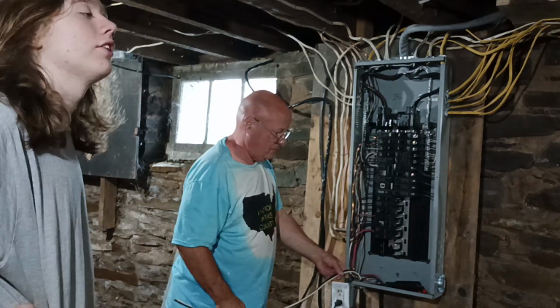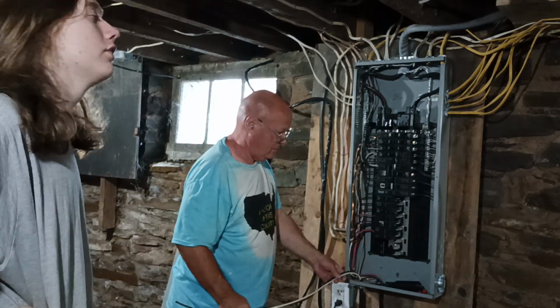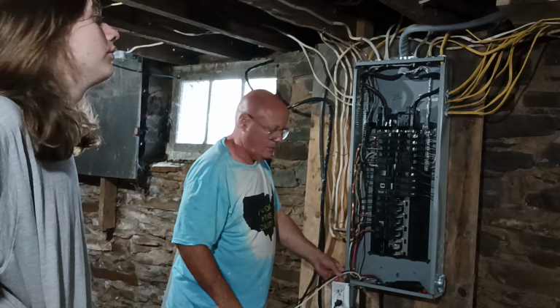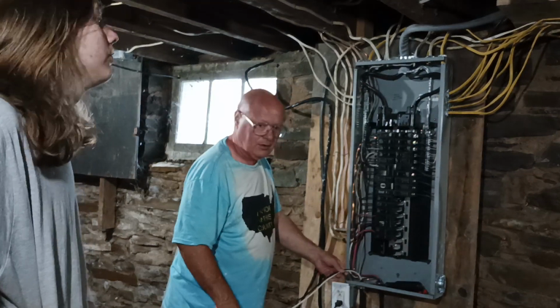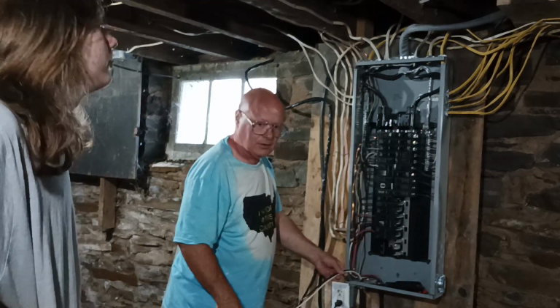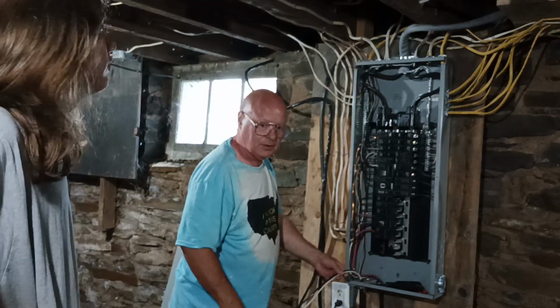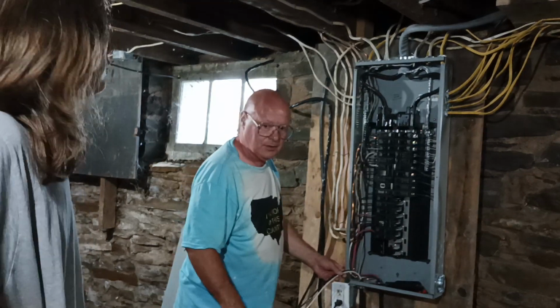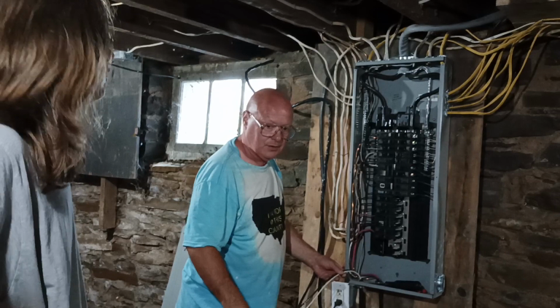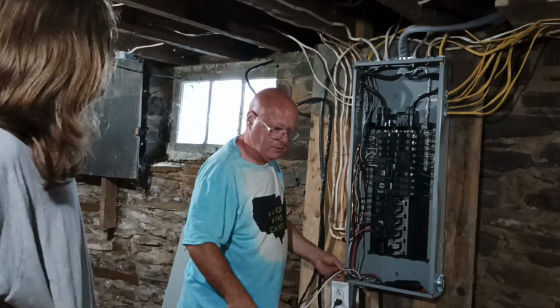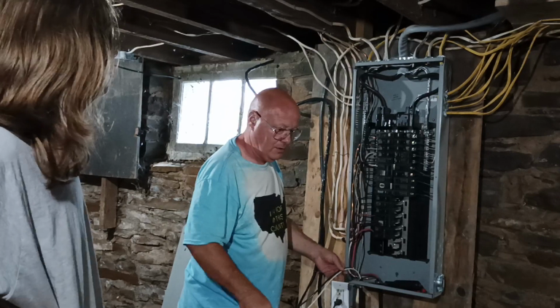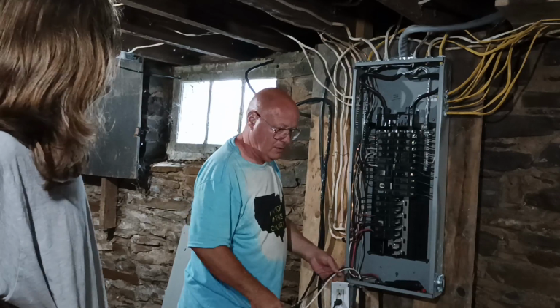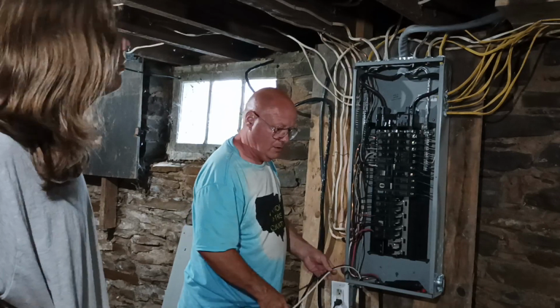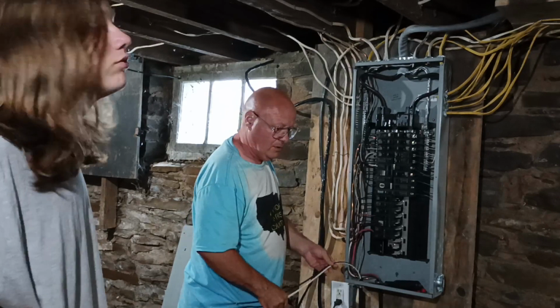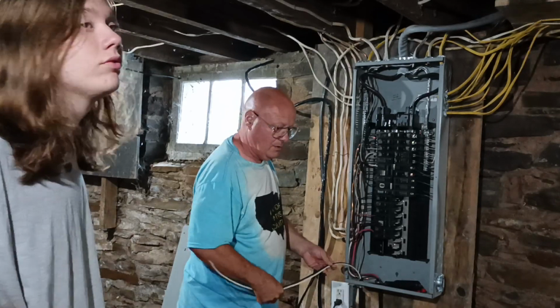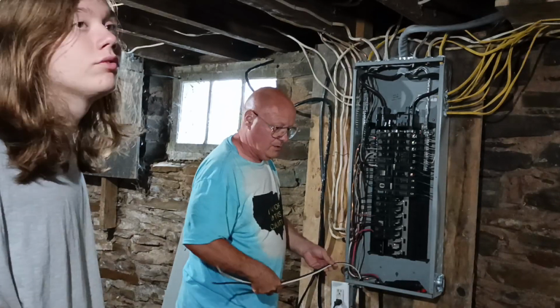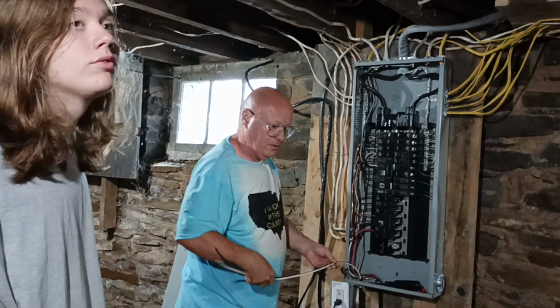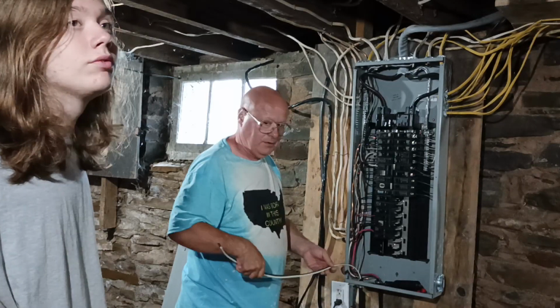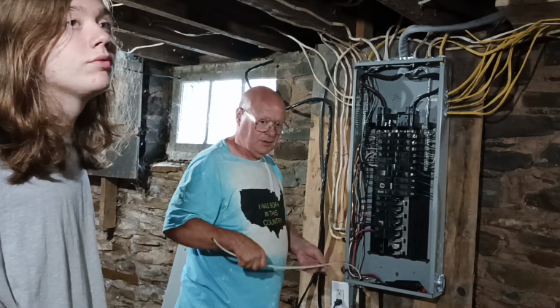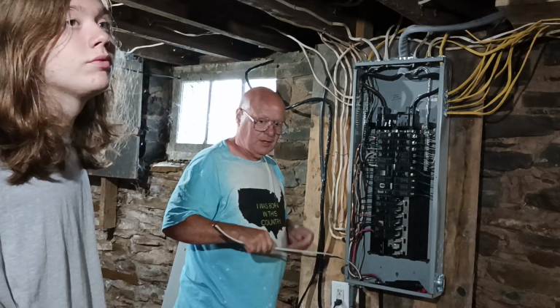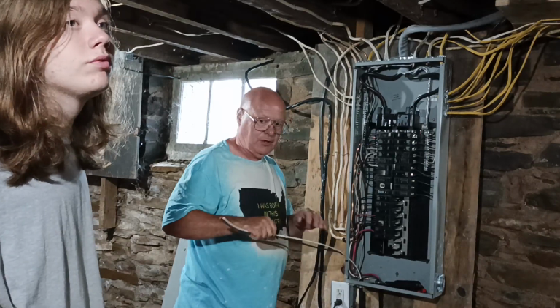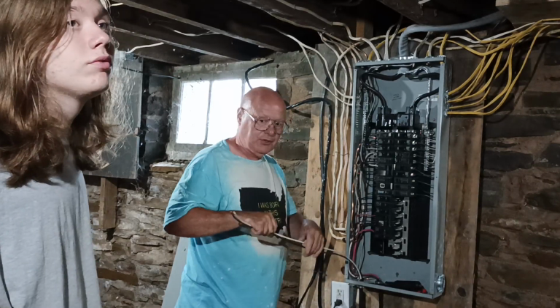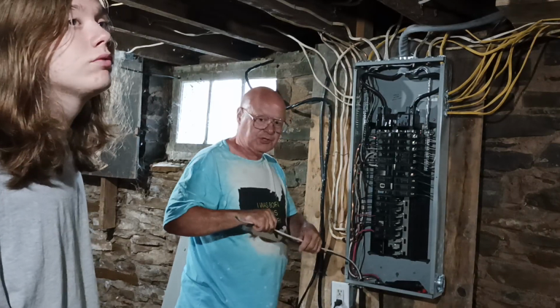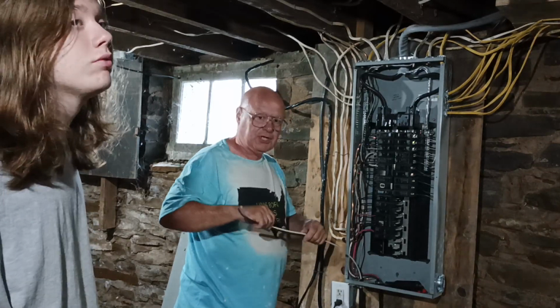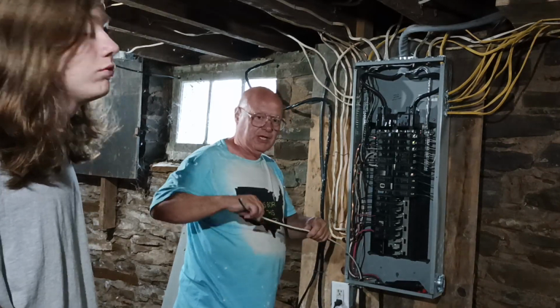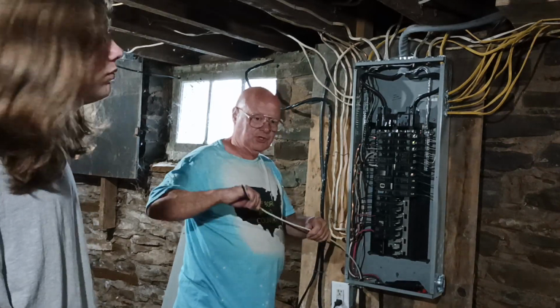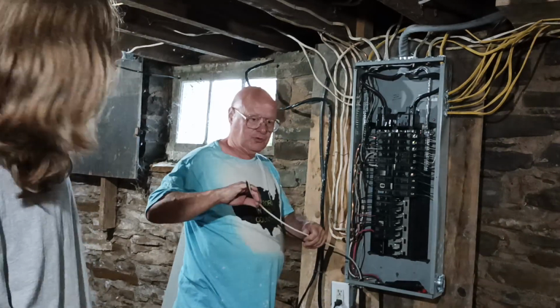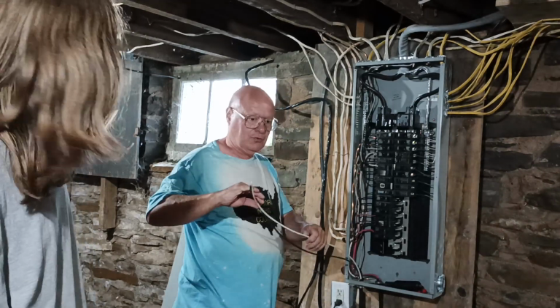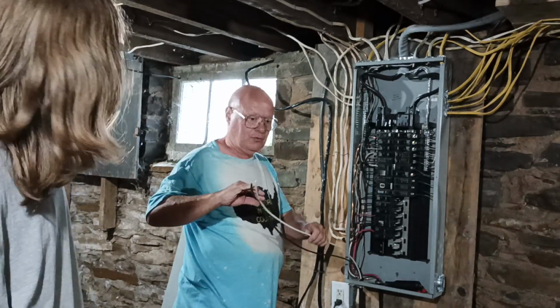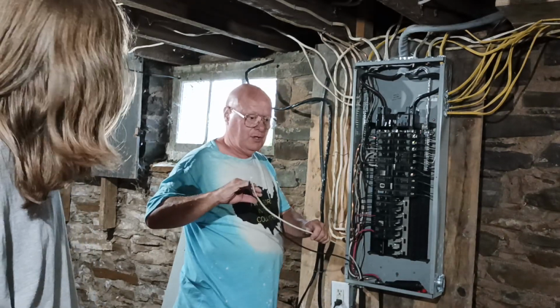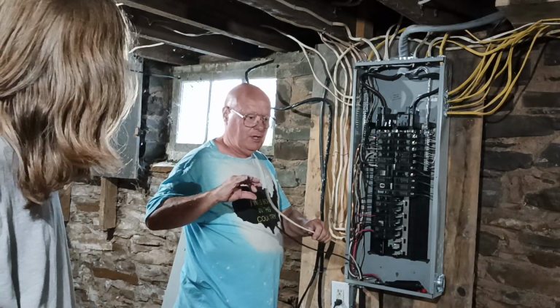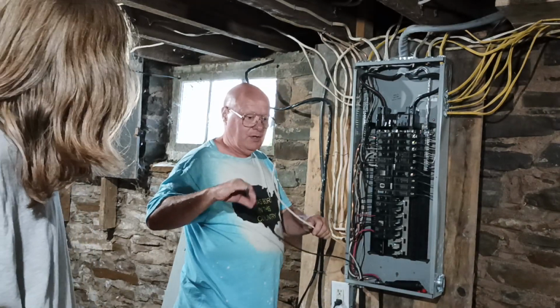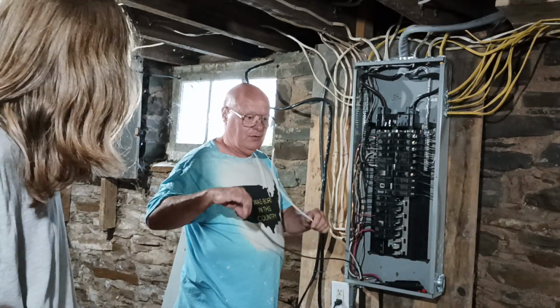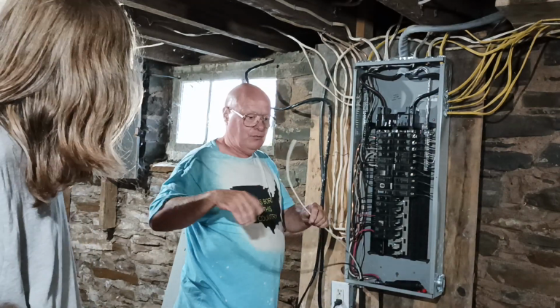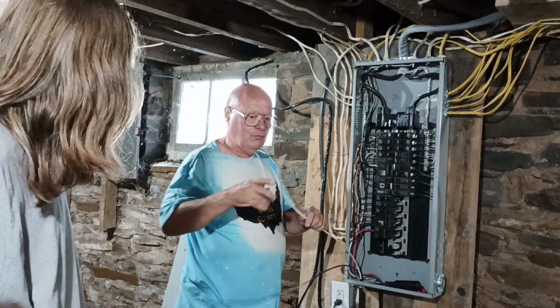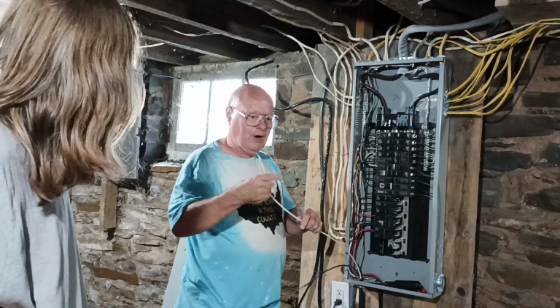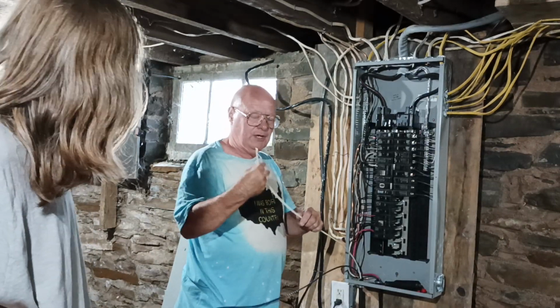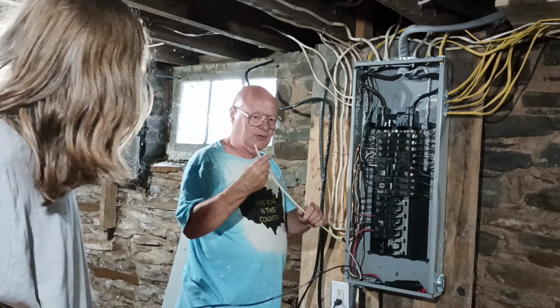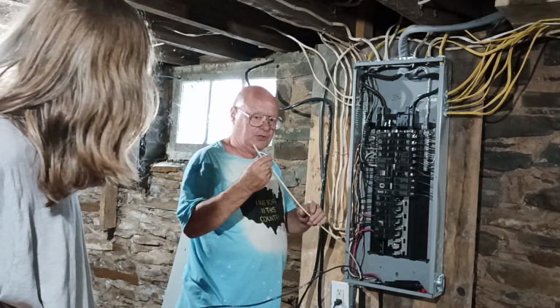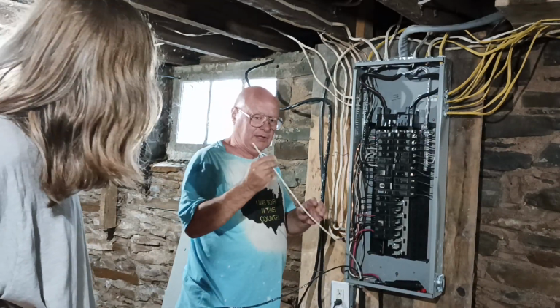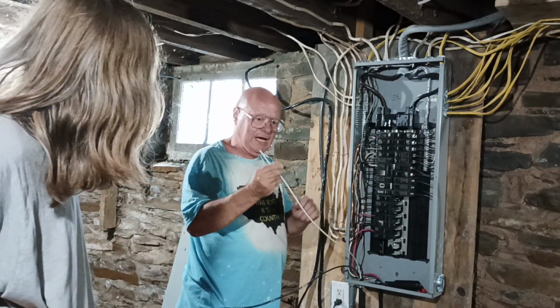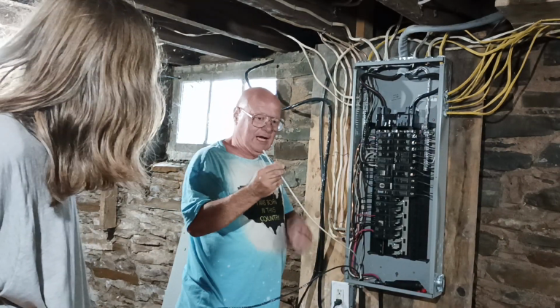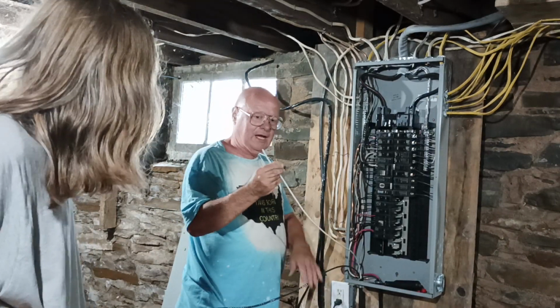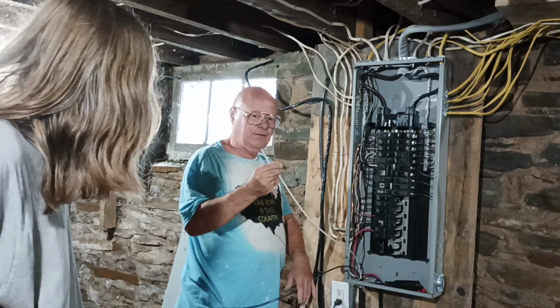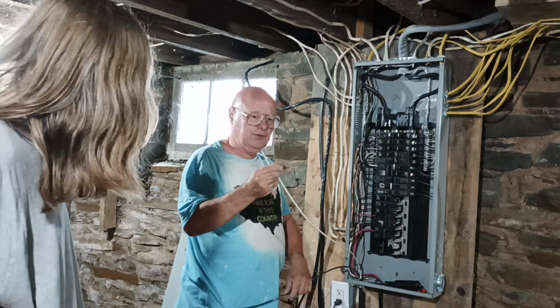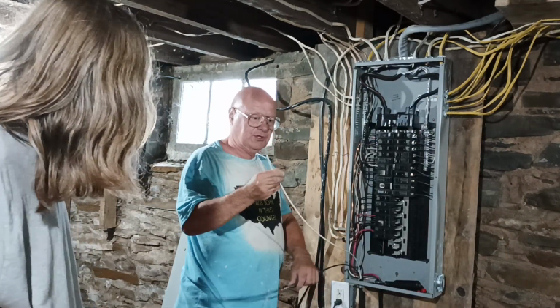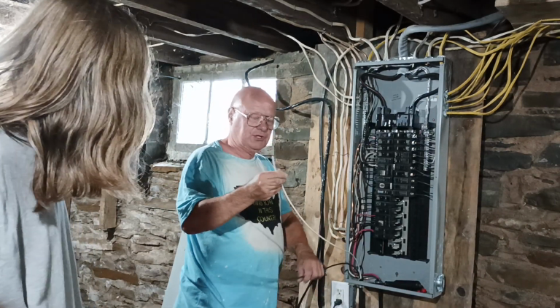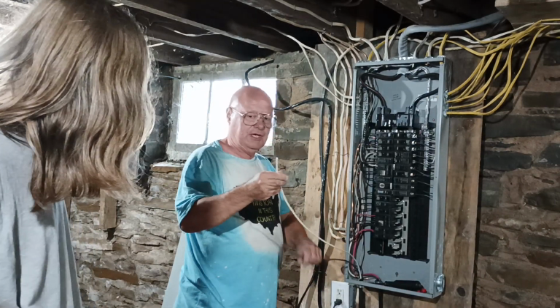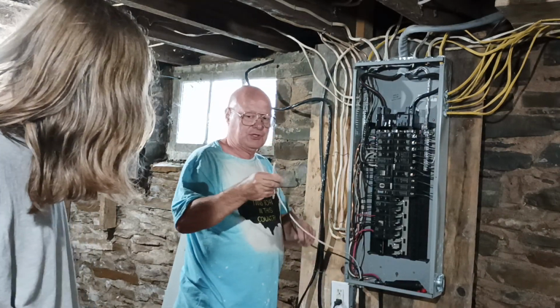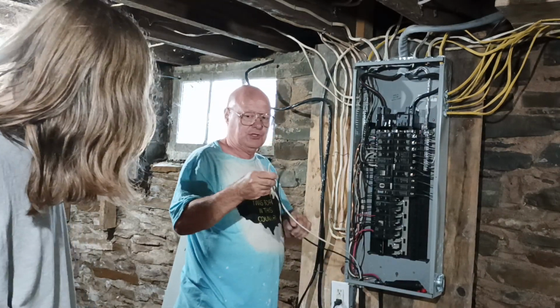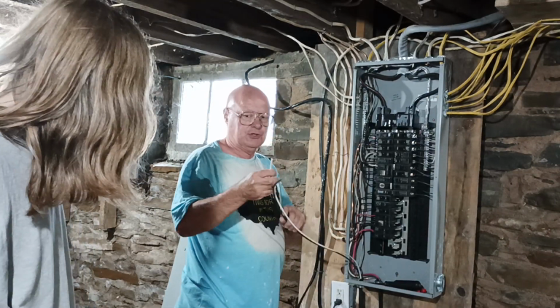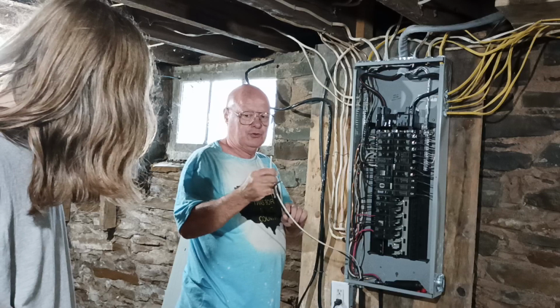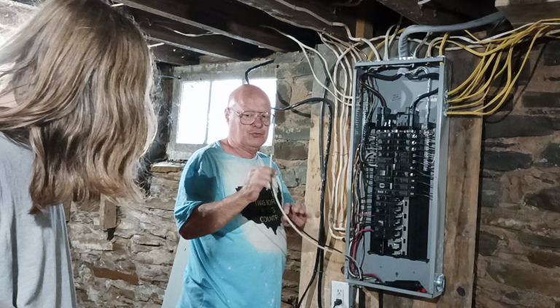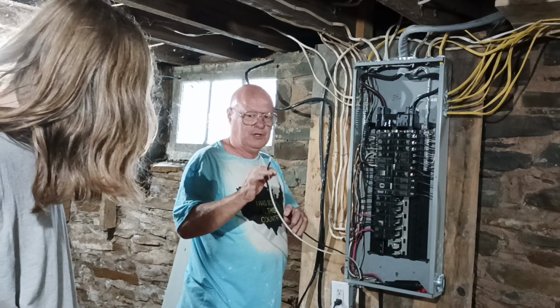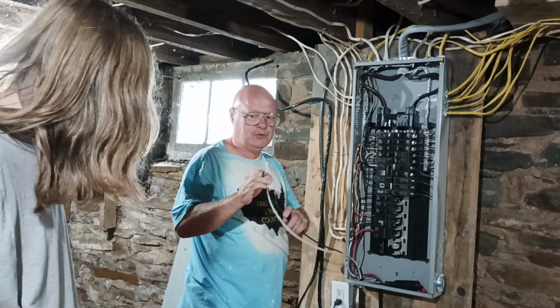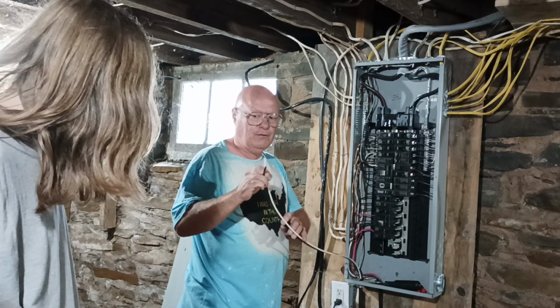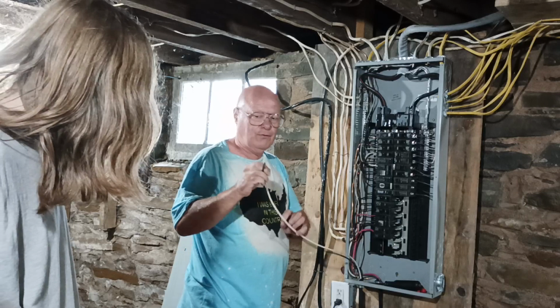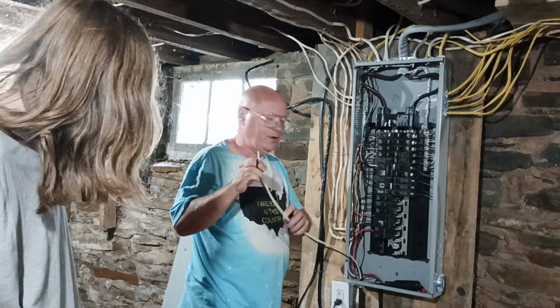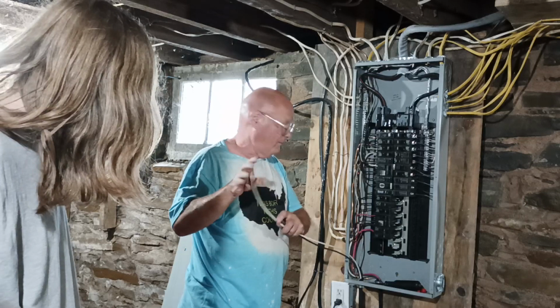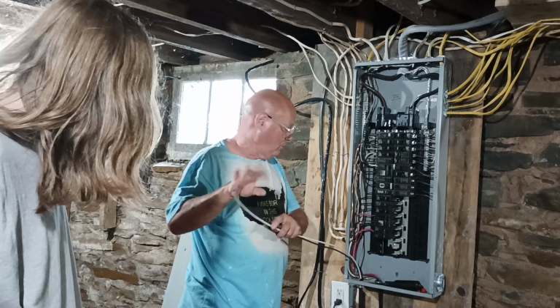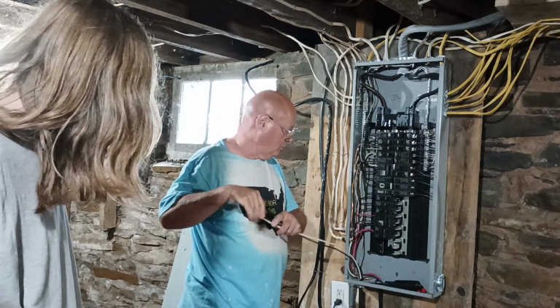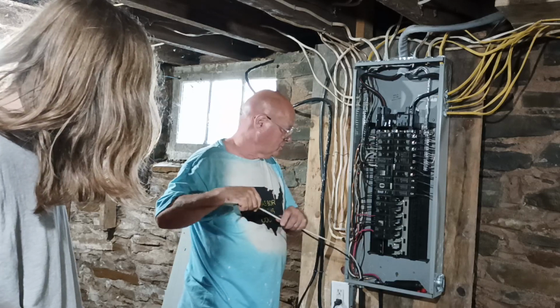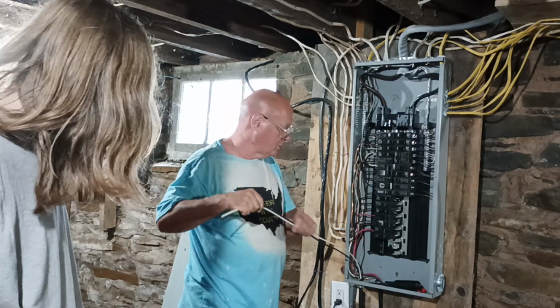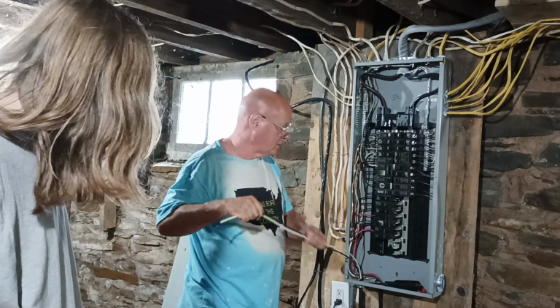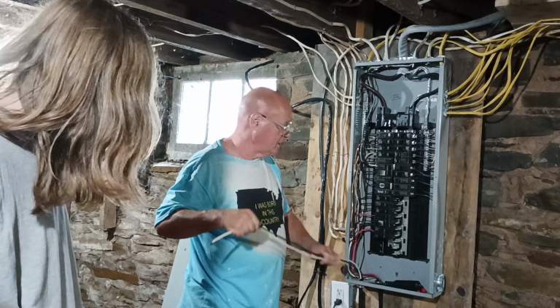In most cases — not all cases. In this case, white is alive. It's a 220-240 volt circuit.